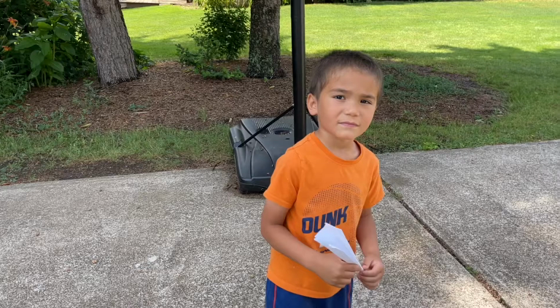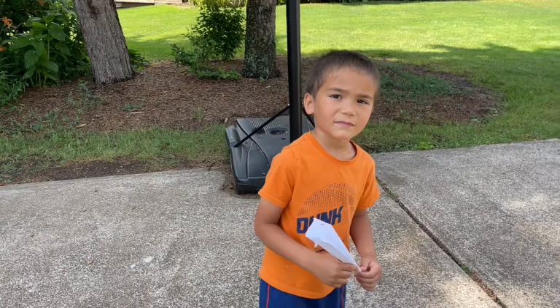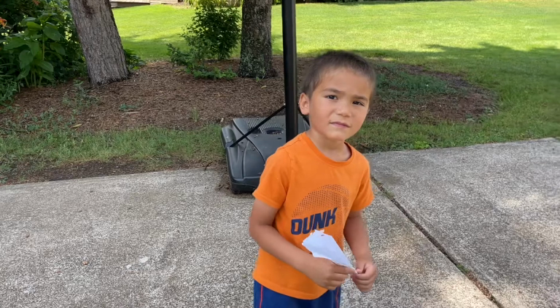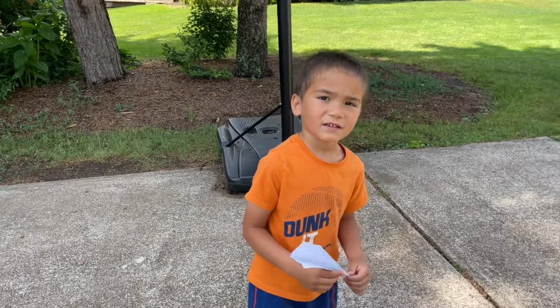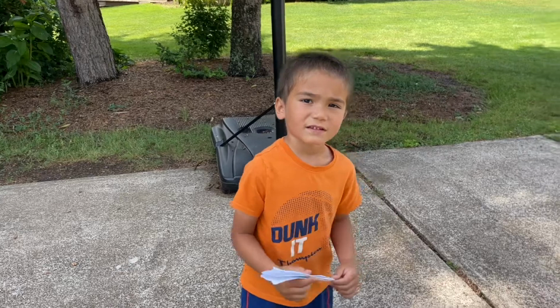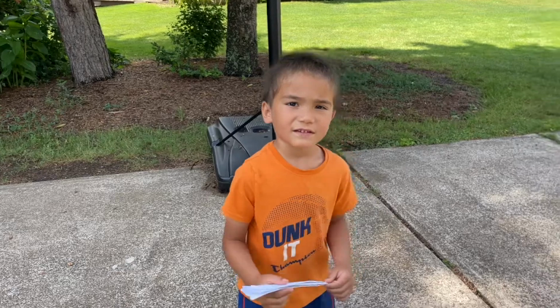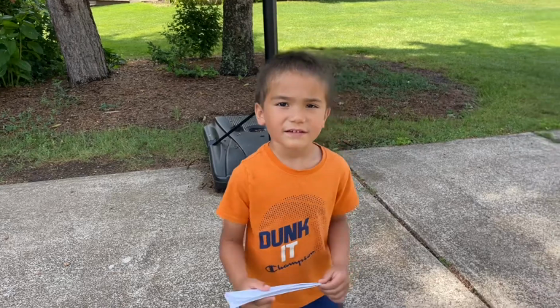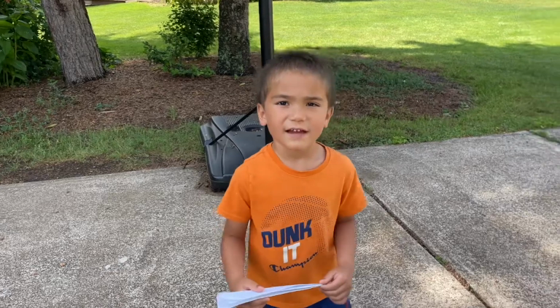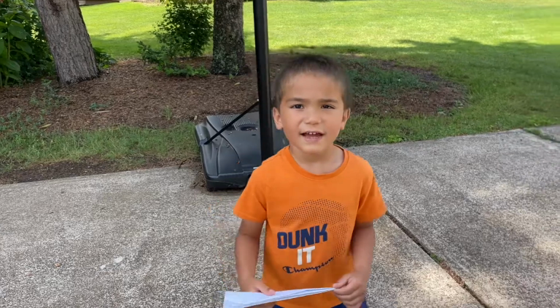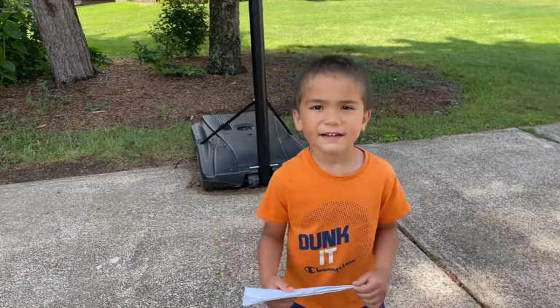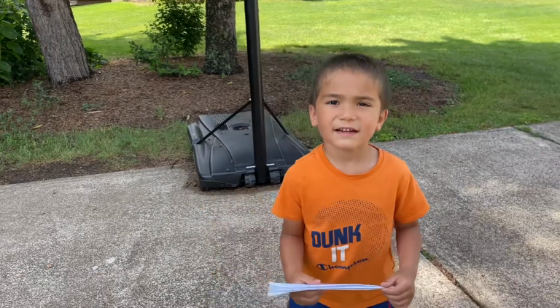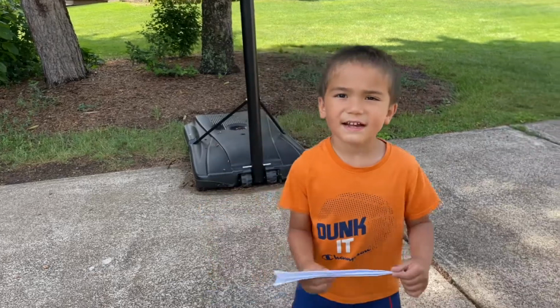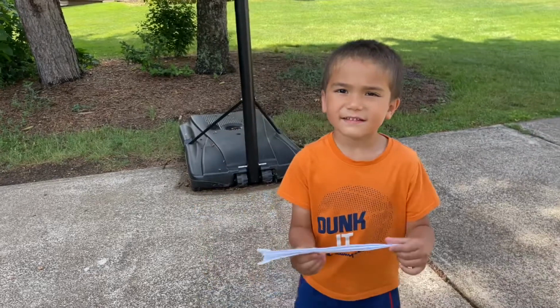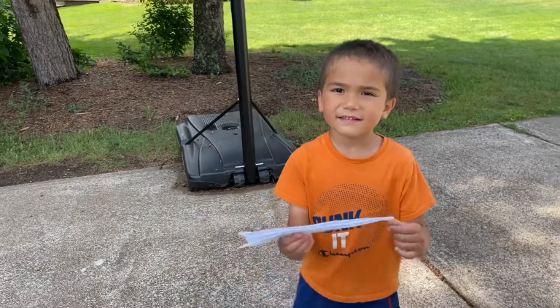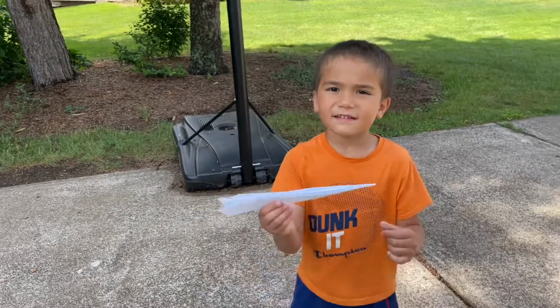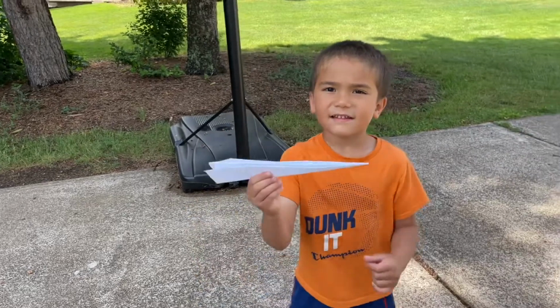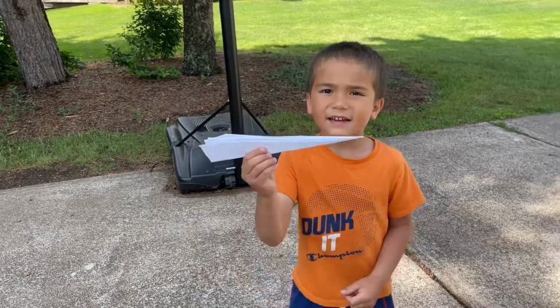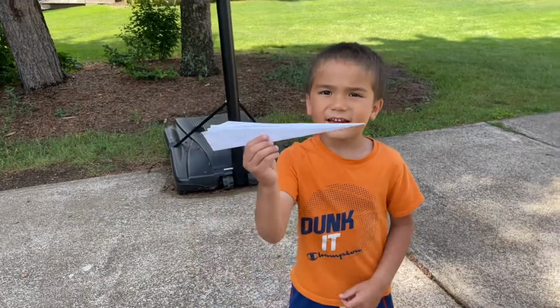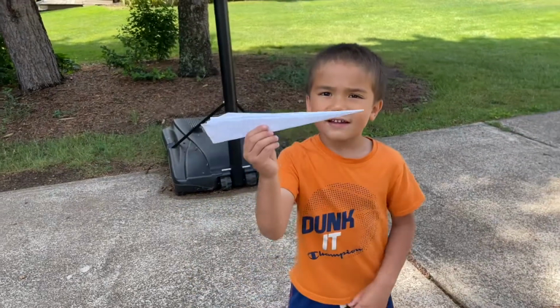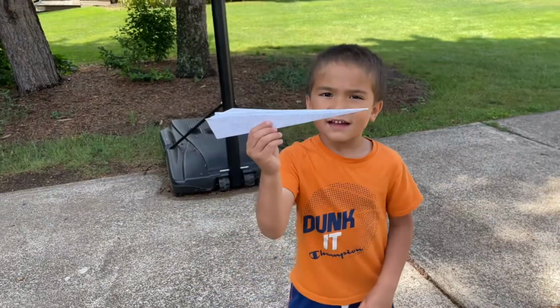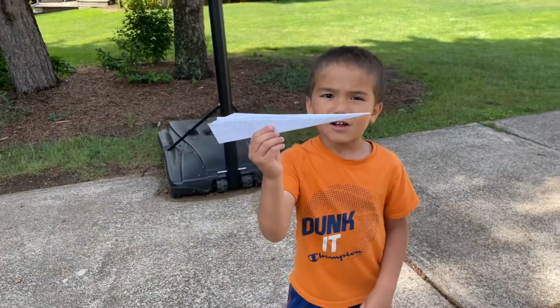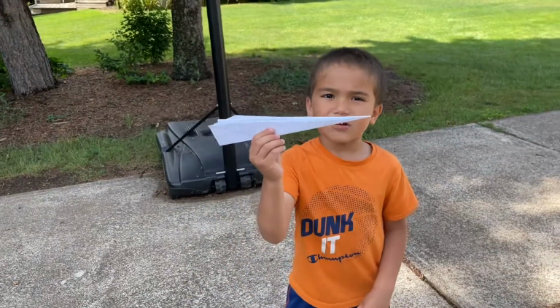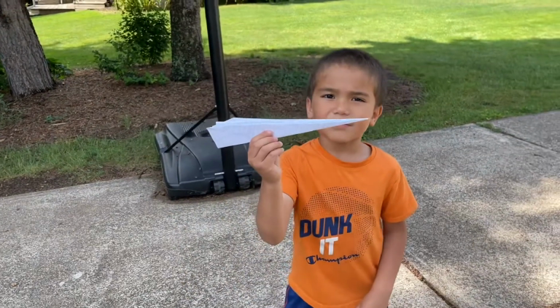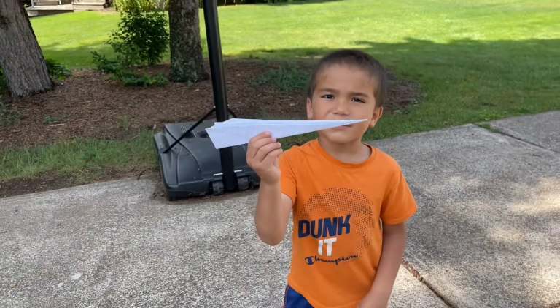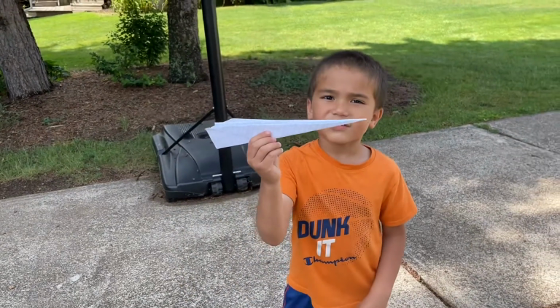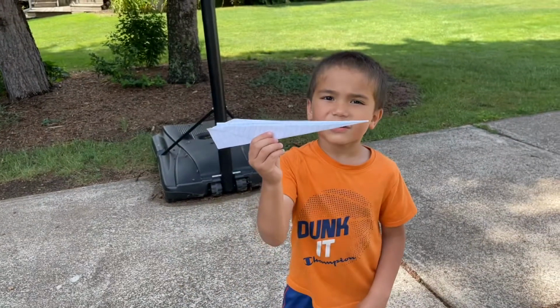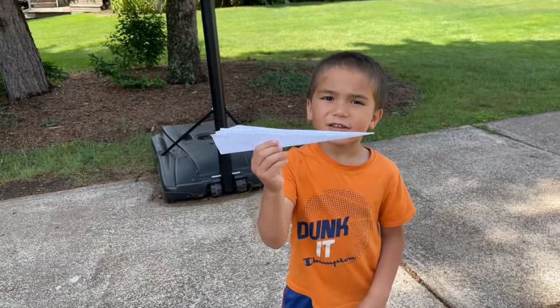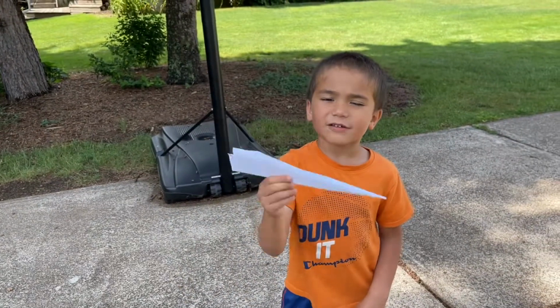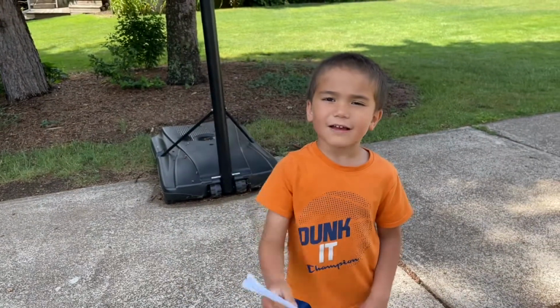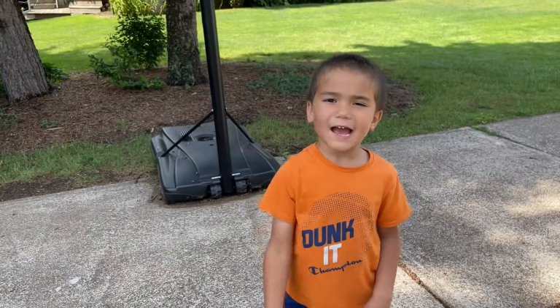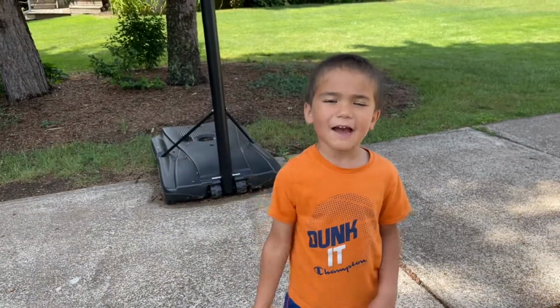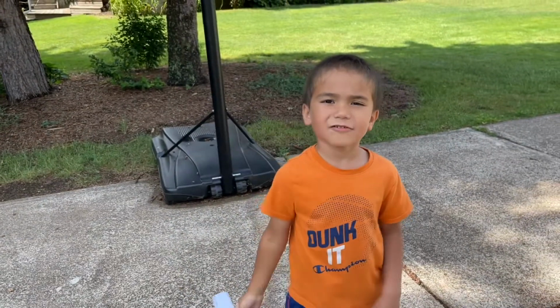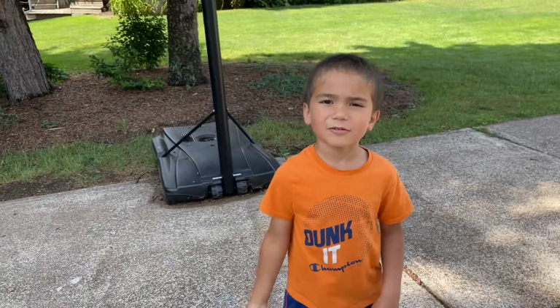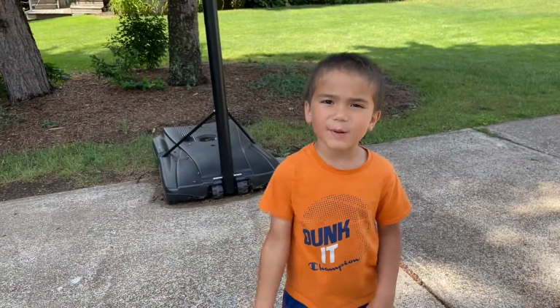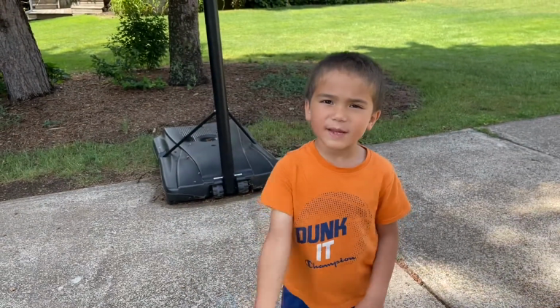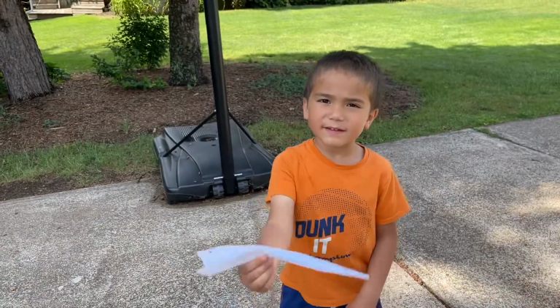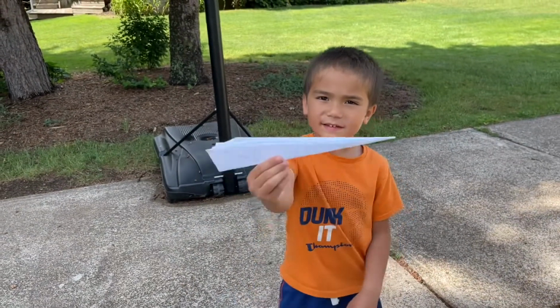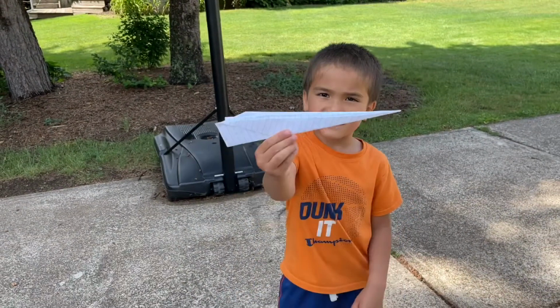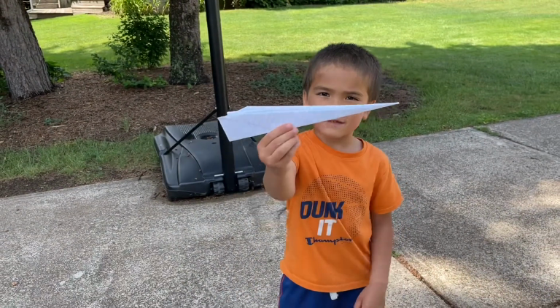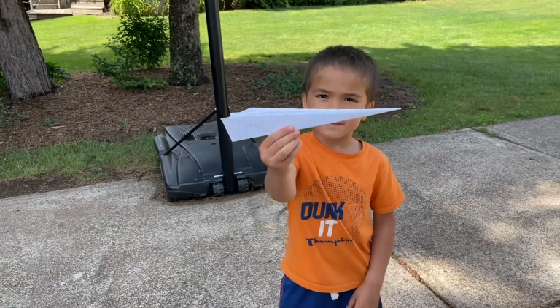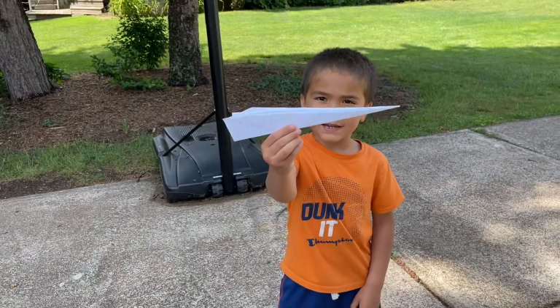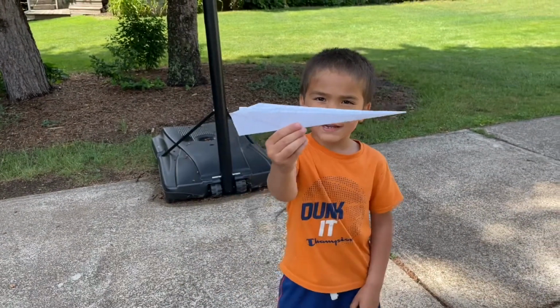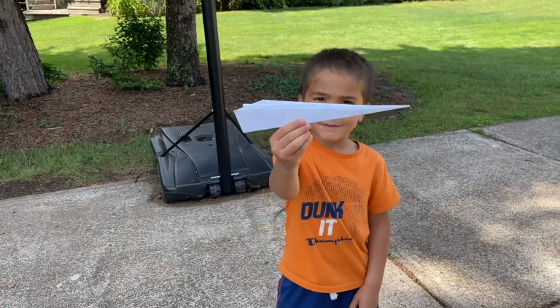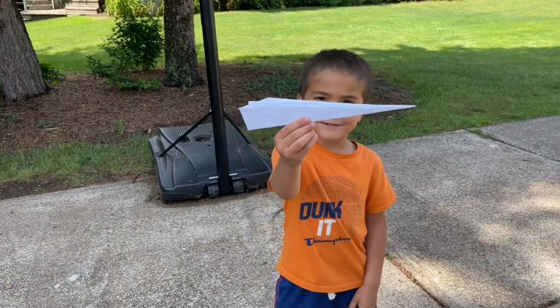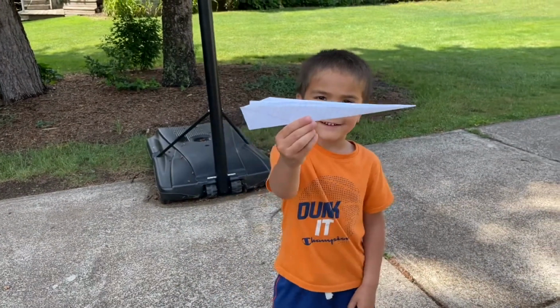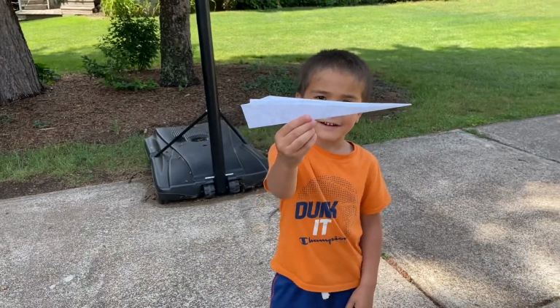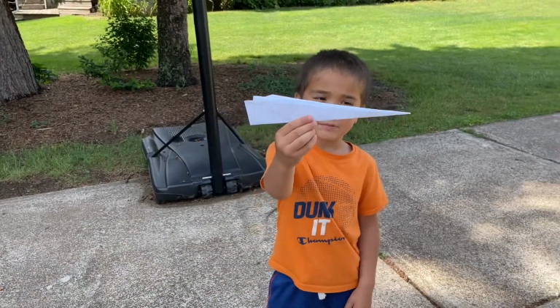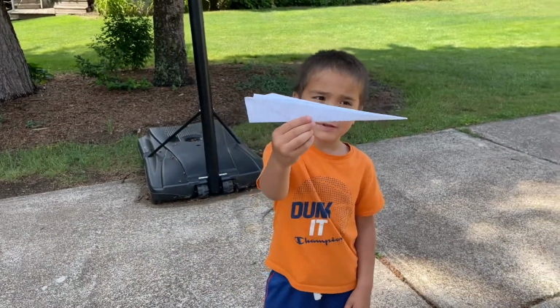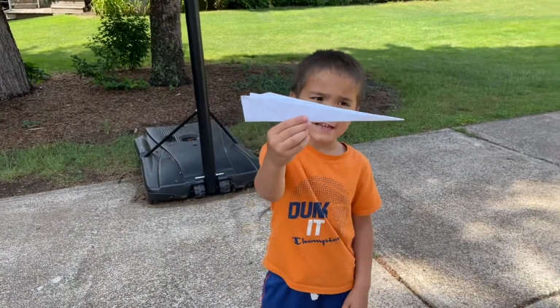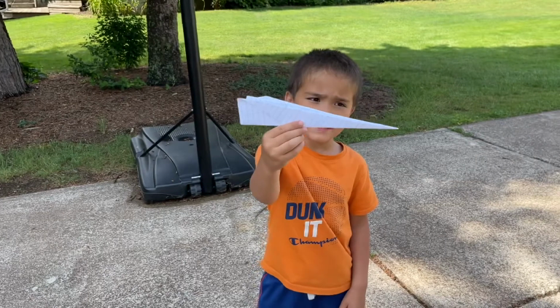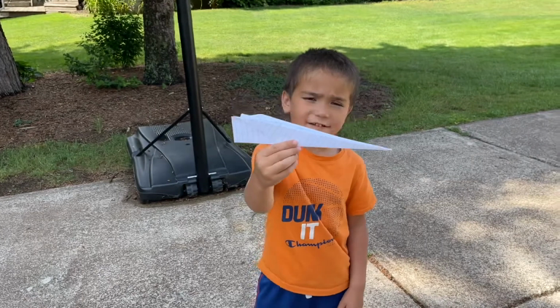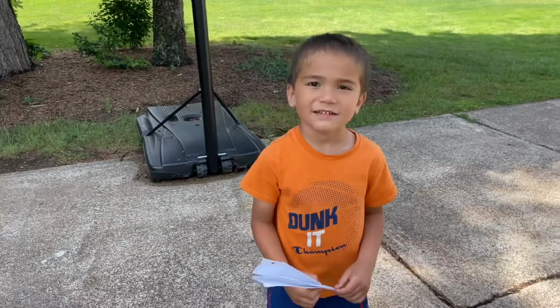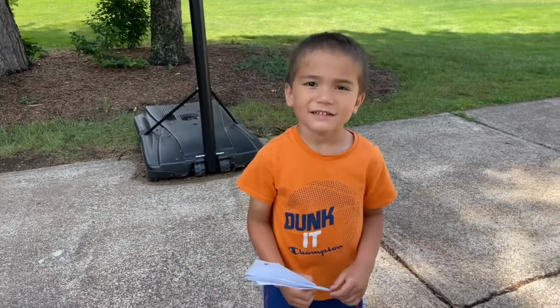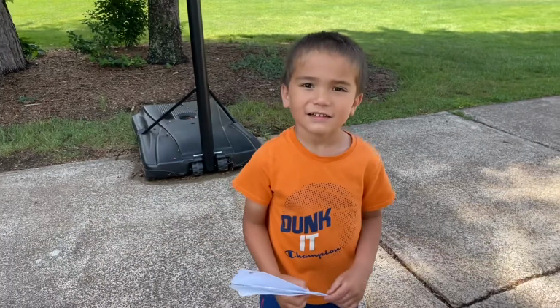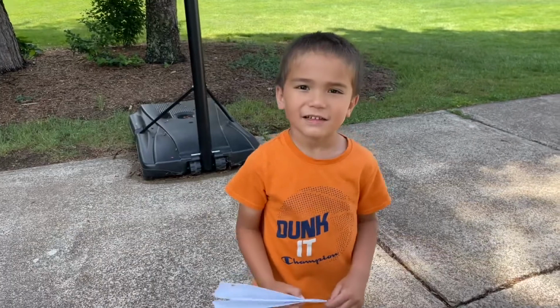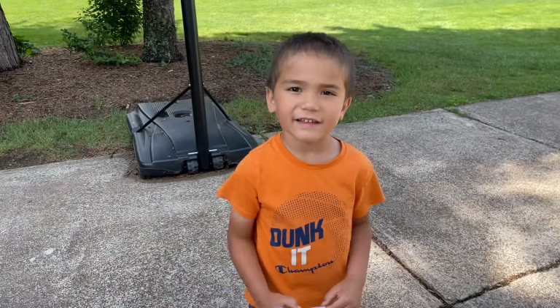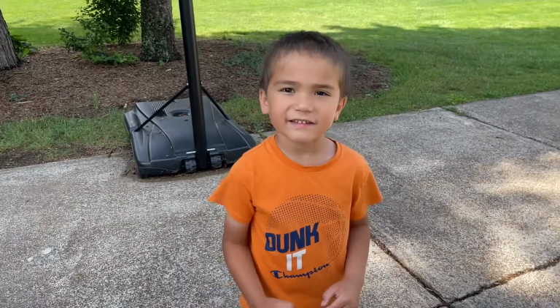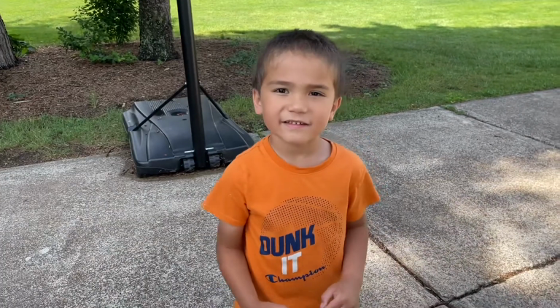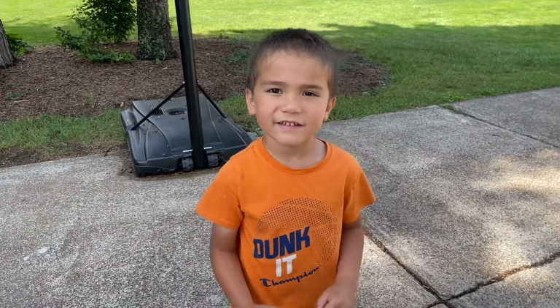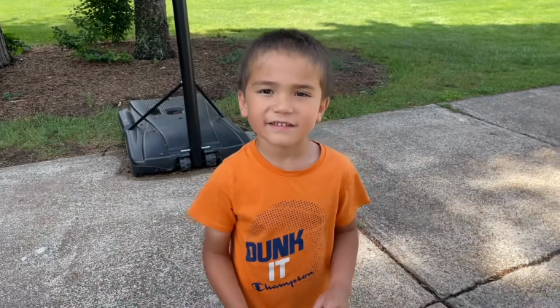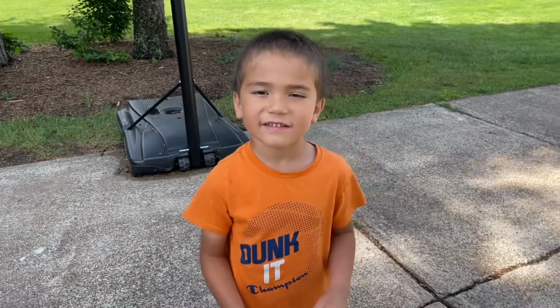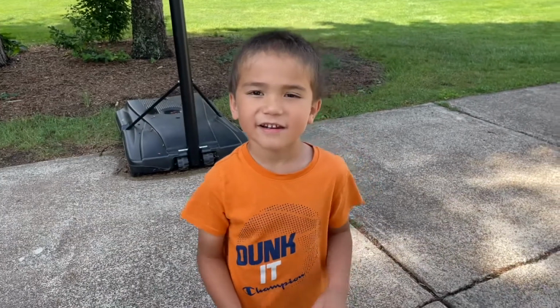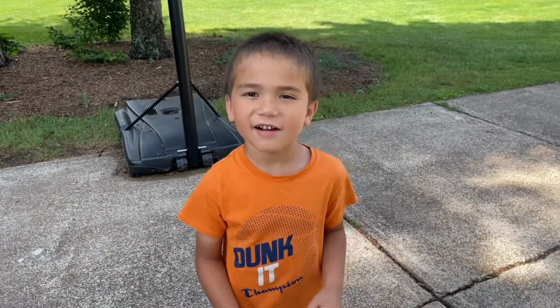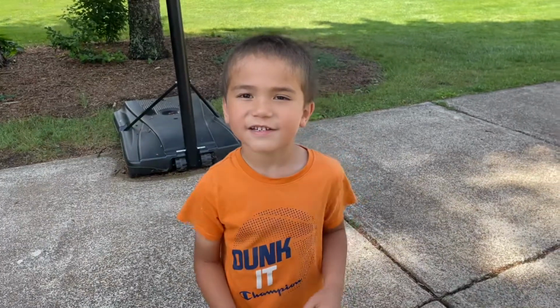Hi guys! Today I'll be showing you how to make this paper airplane. Let's get started!